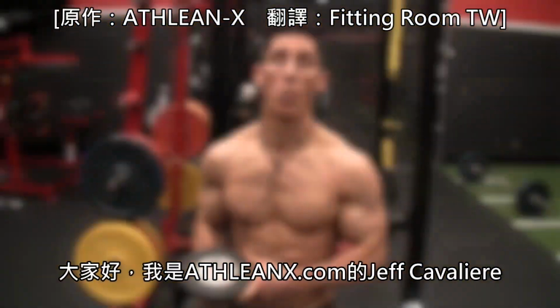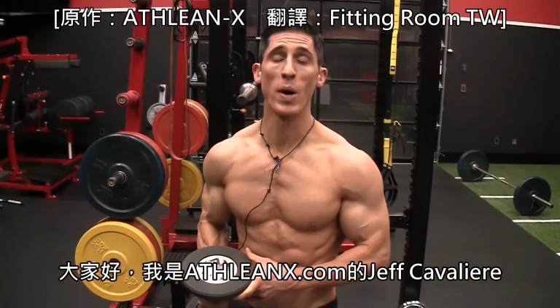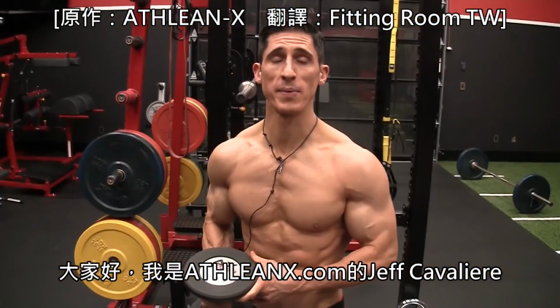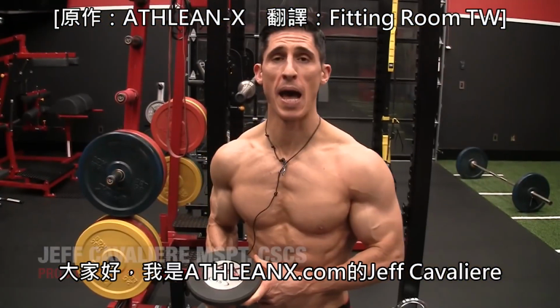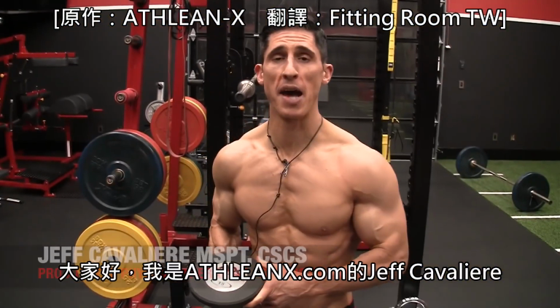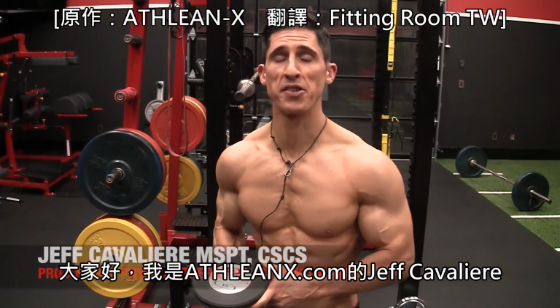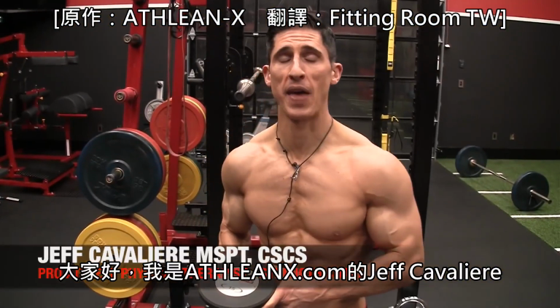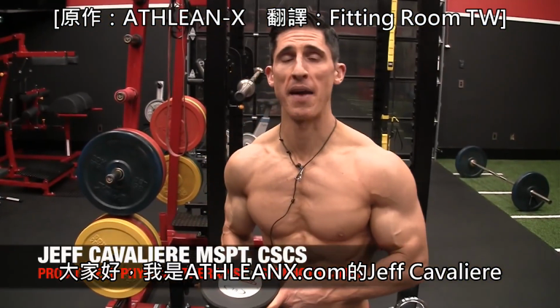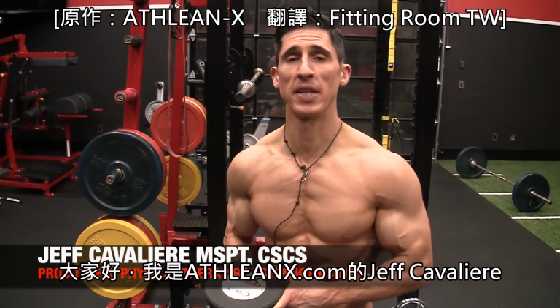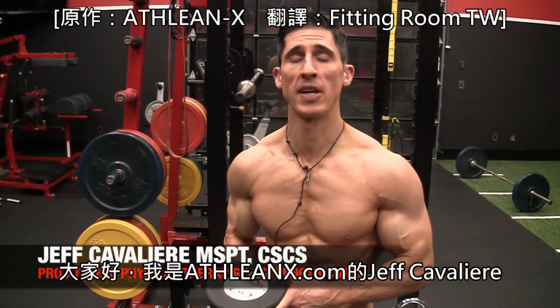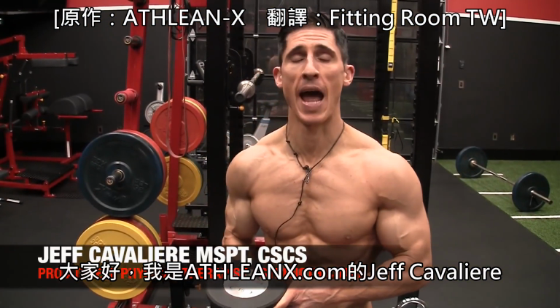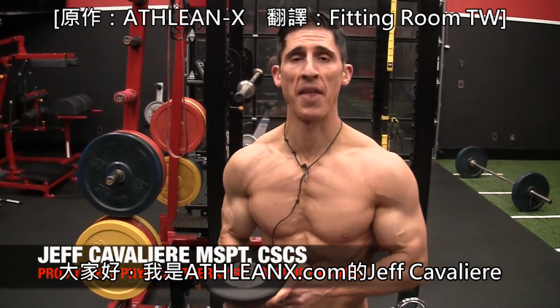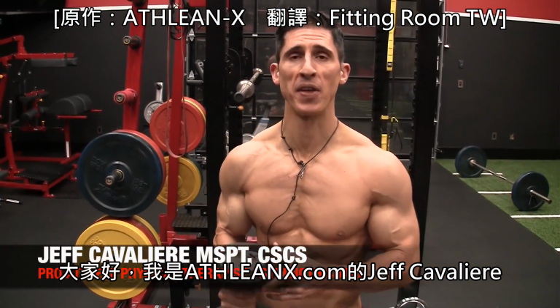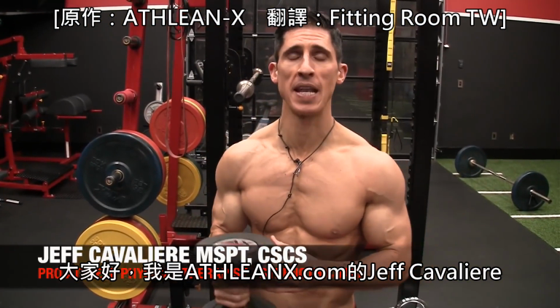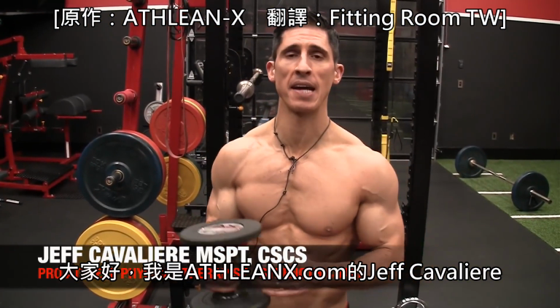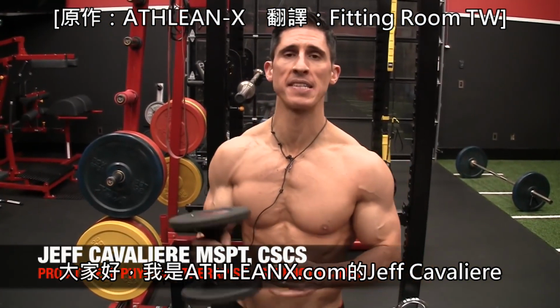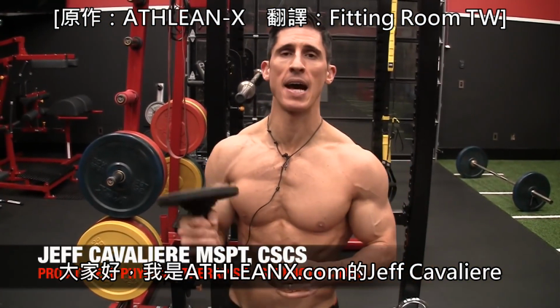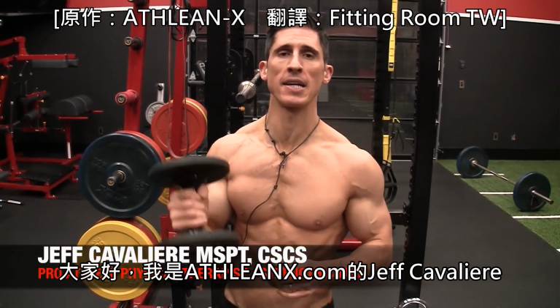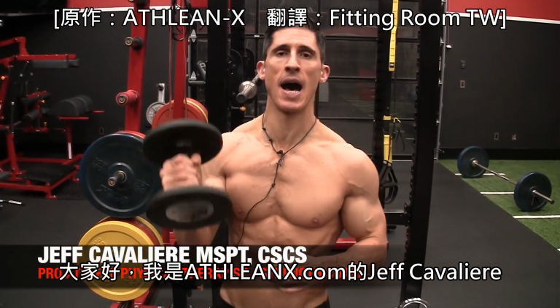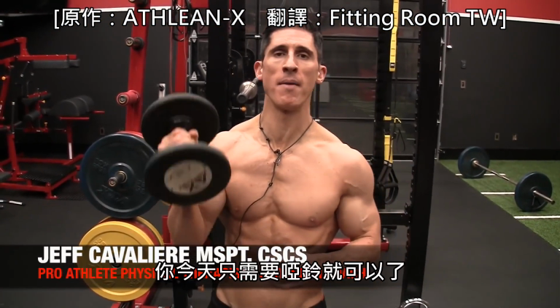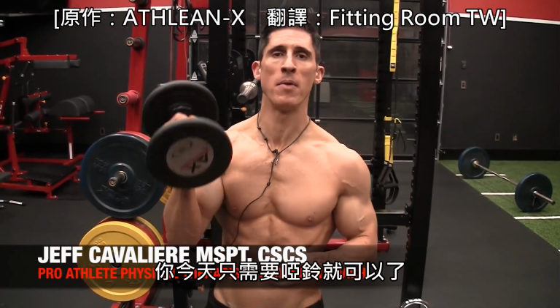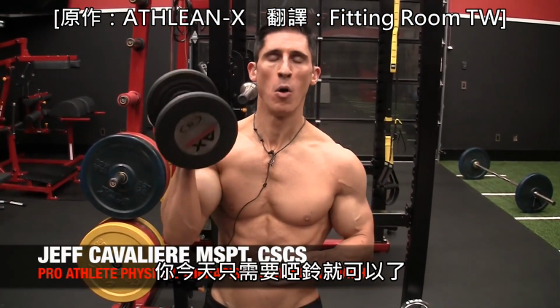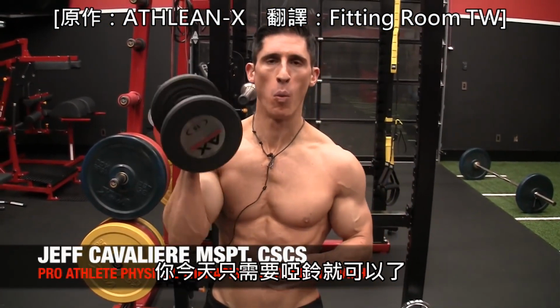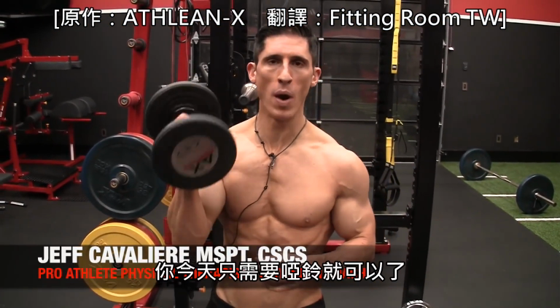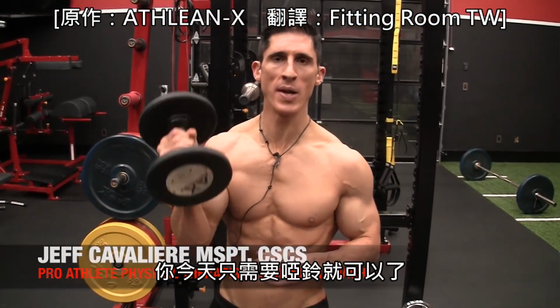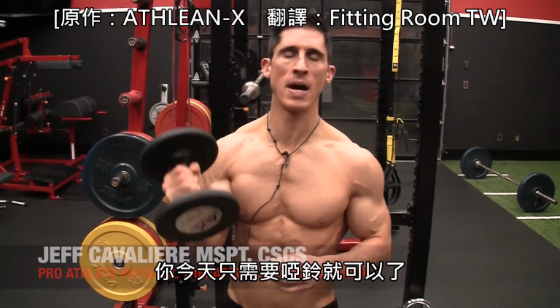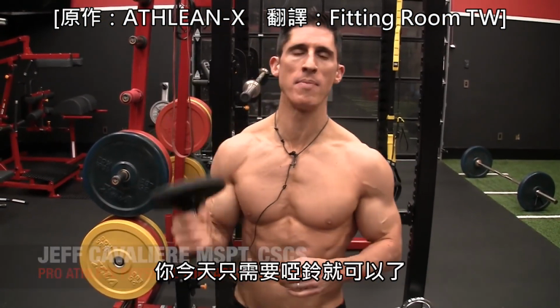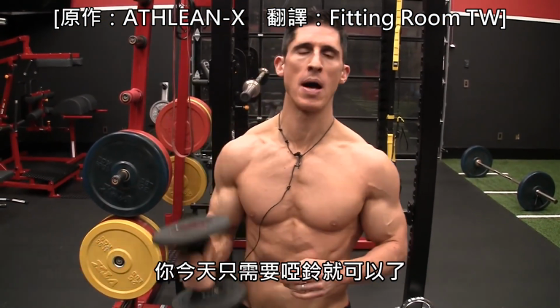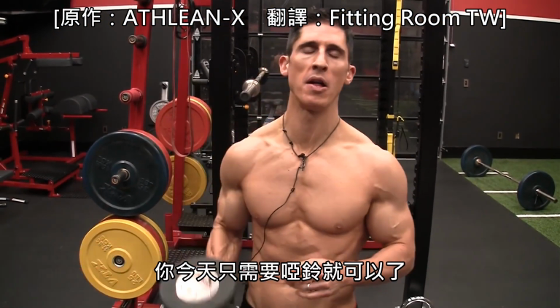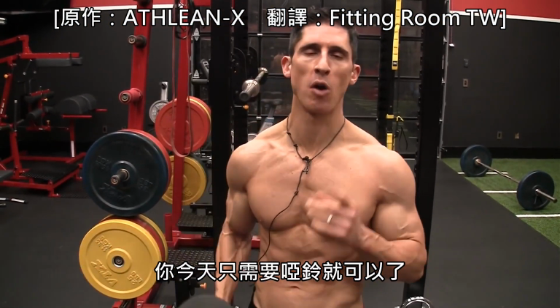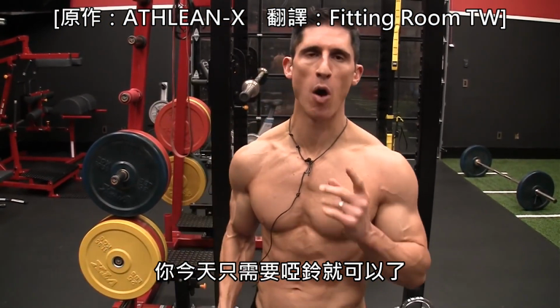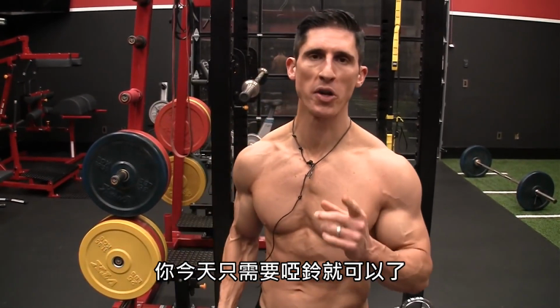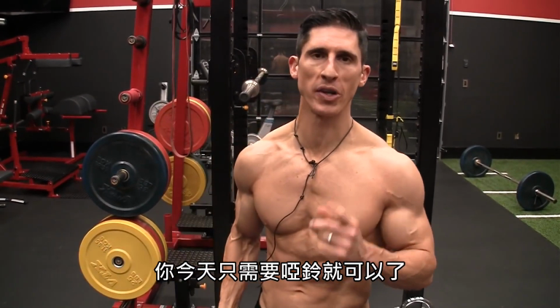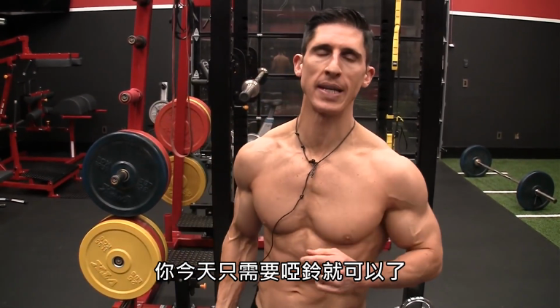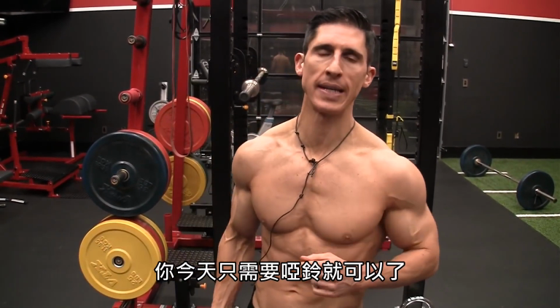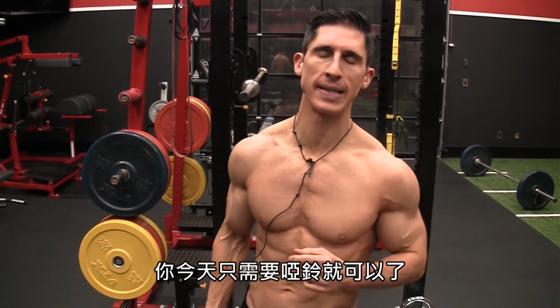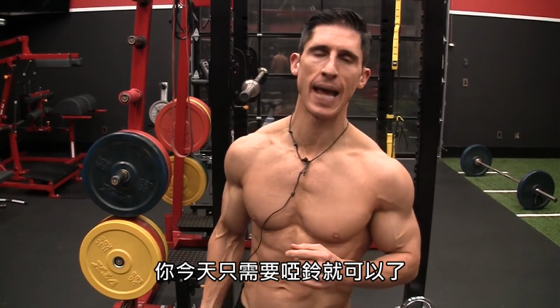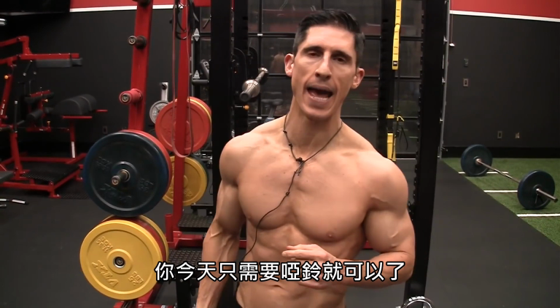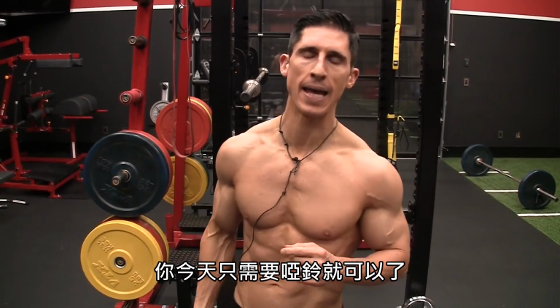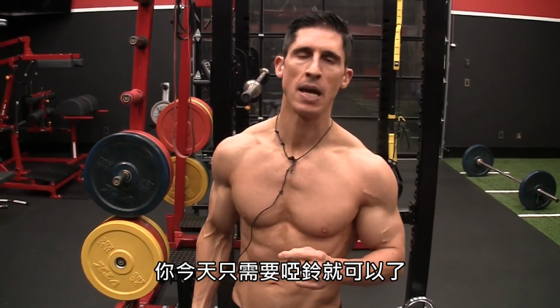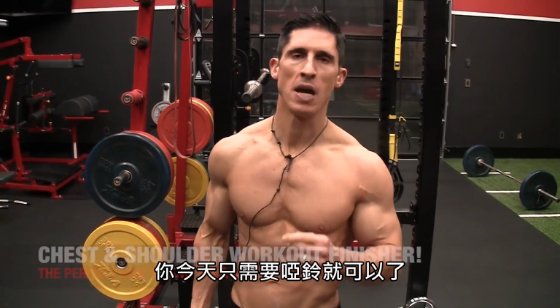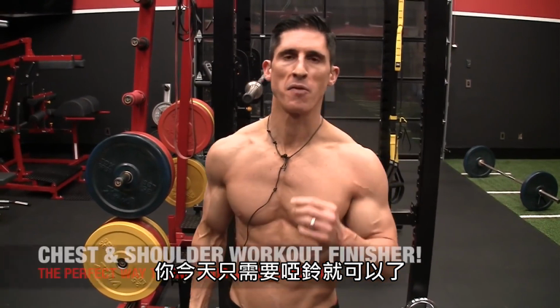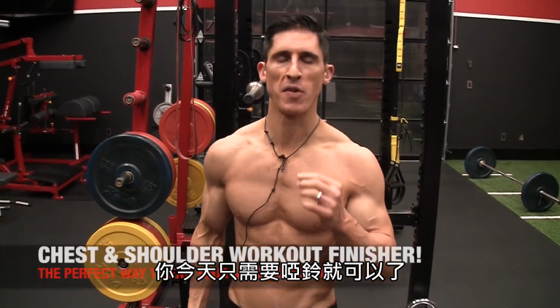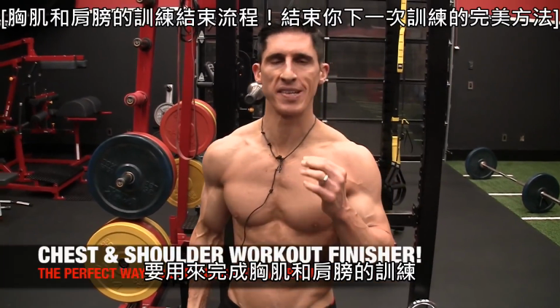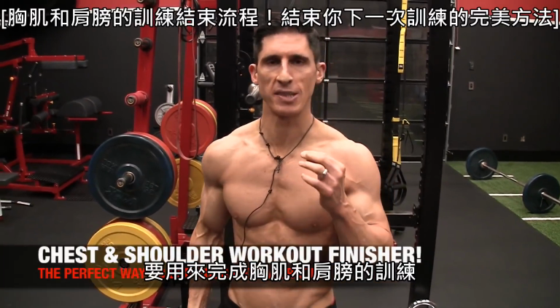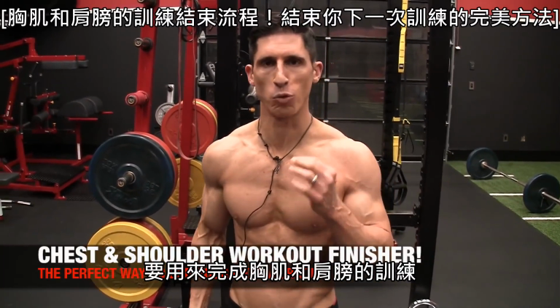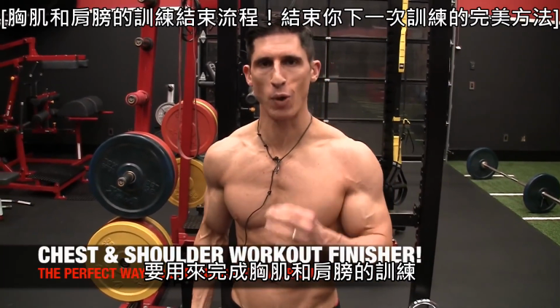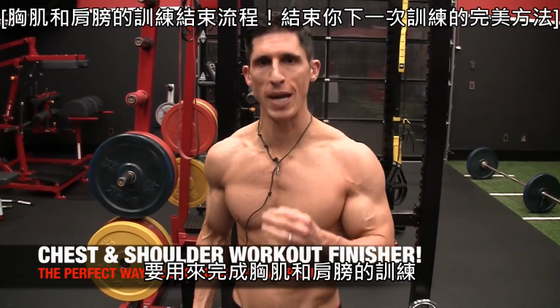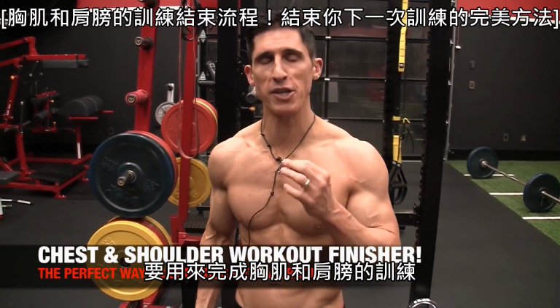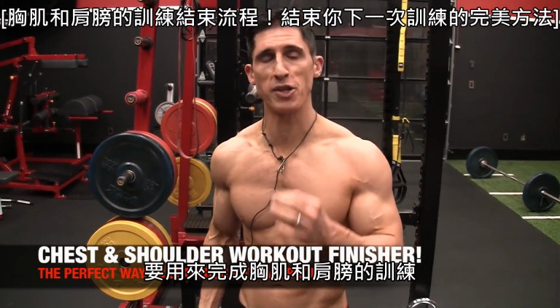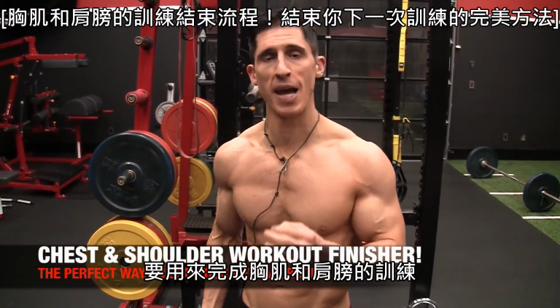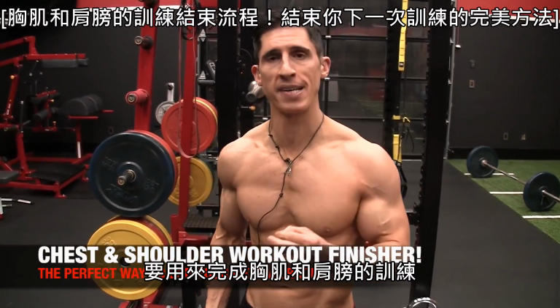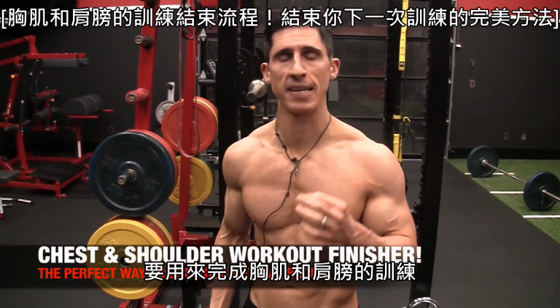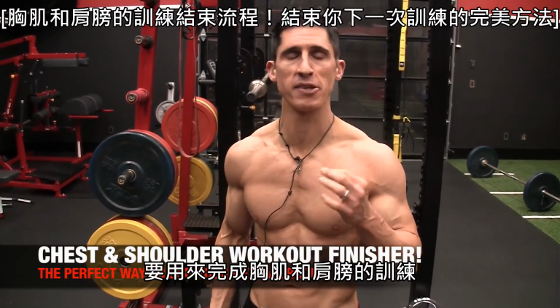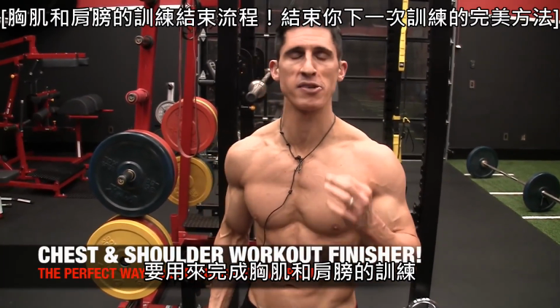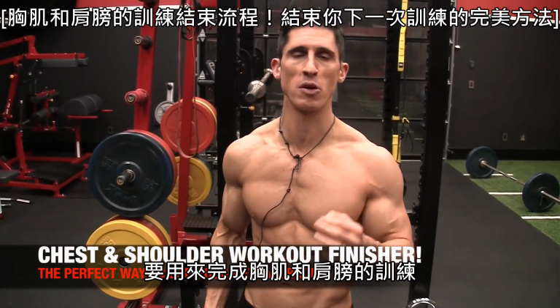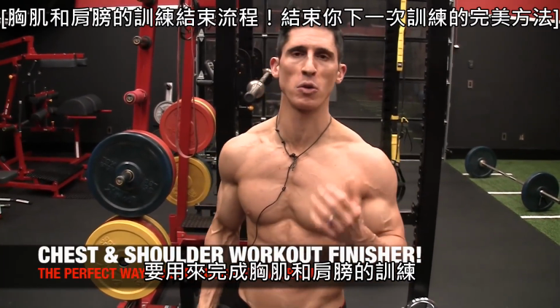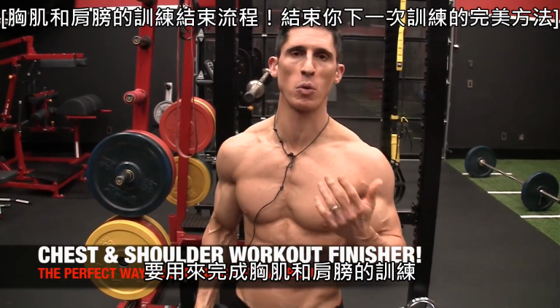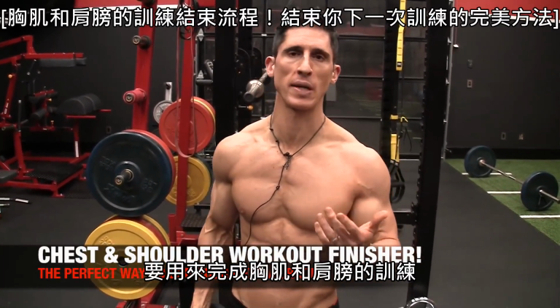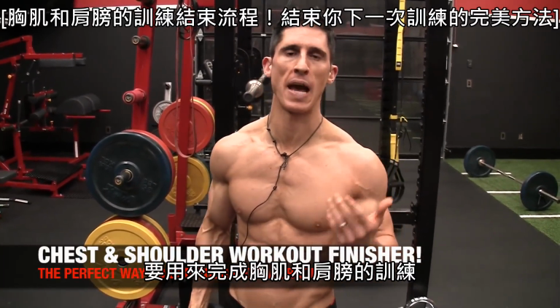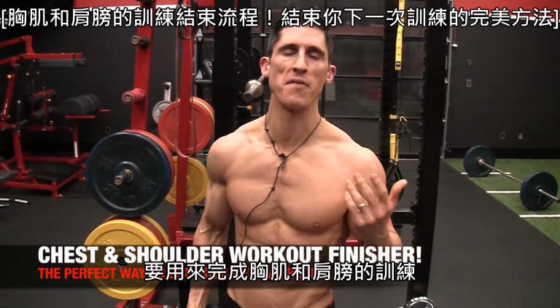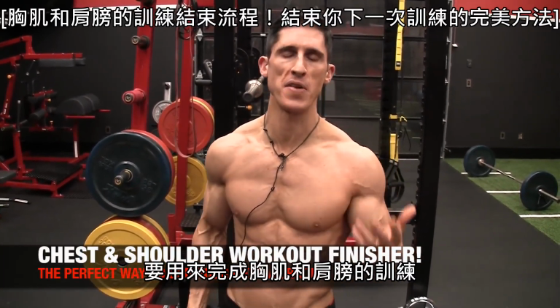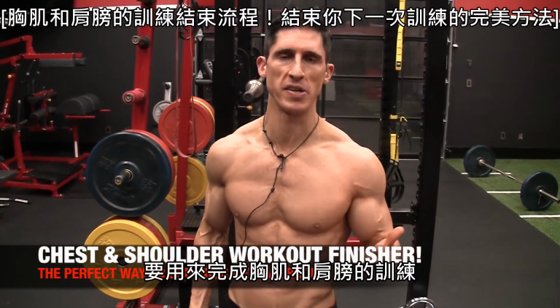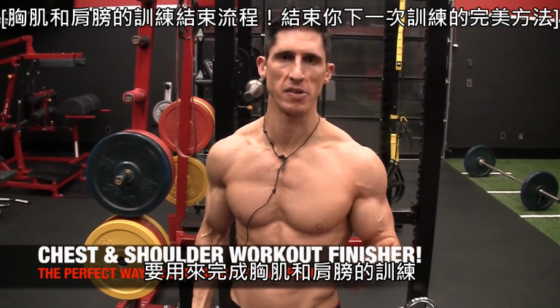What's up guys? Jeff Cavaliere, ATHLEANX.com. One dumbbell is all you're going to need today for this great chest and shoulder workout finisher.